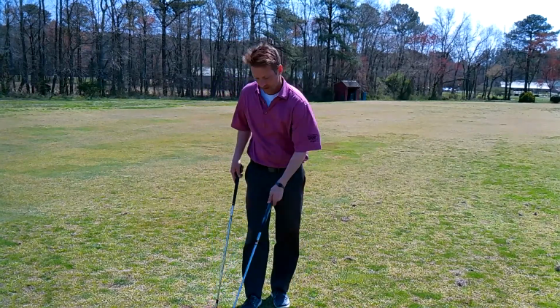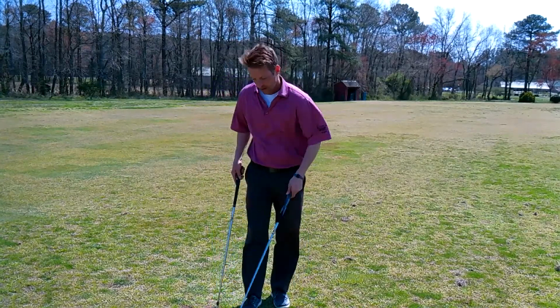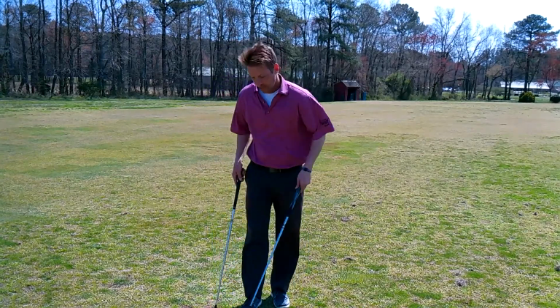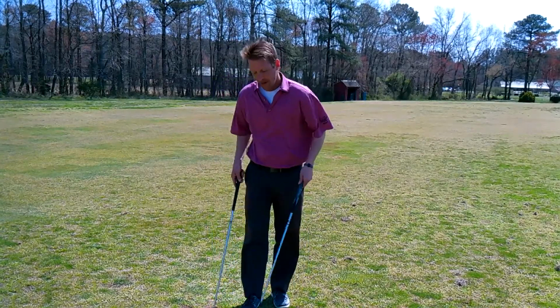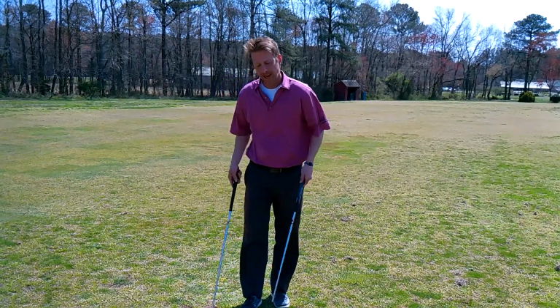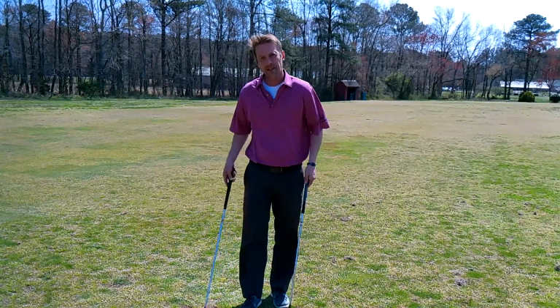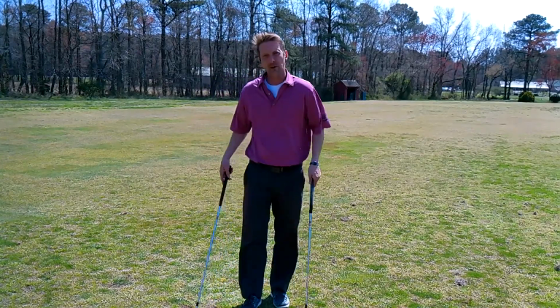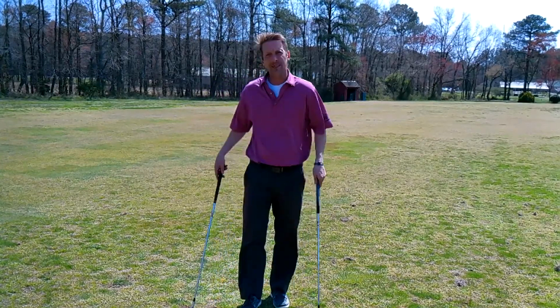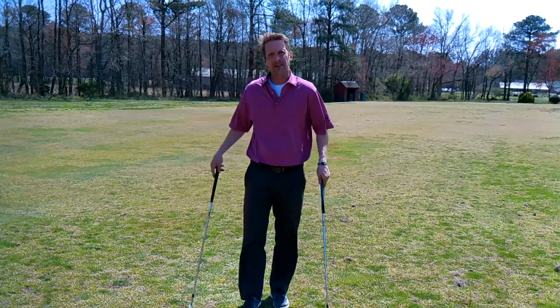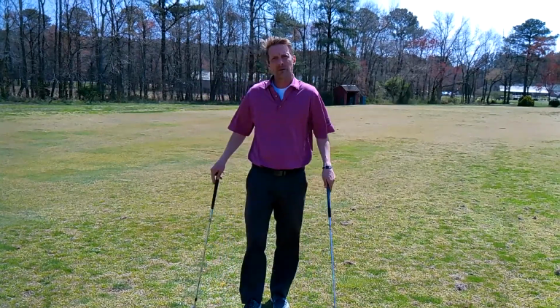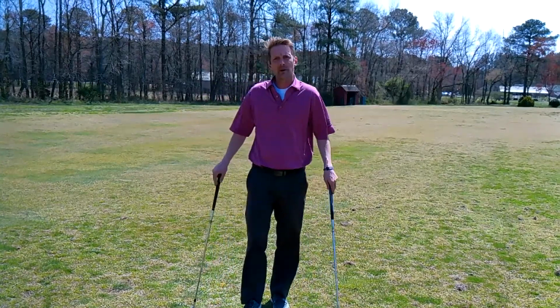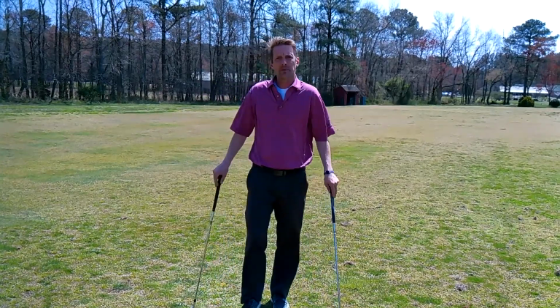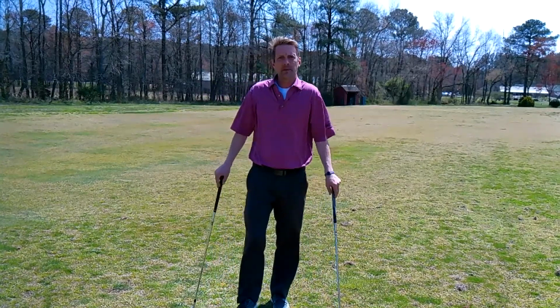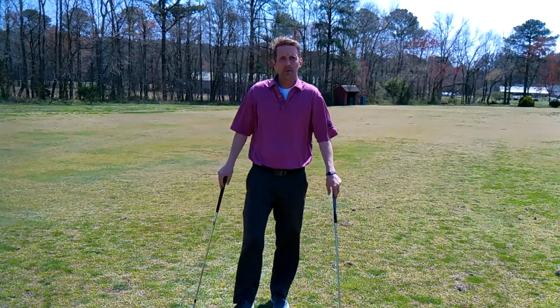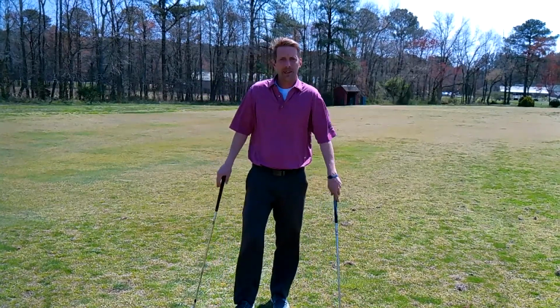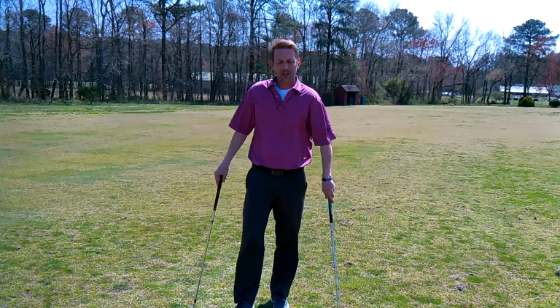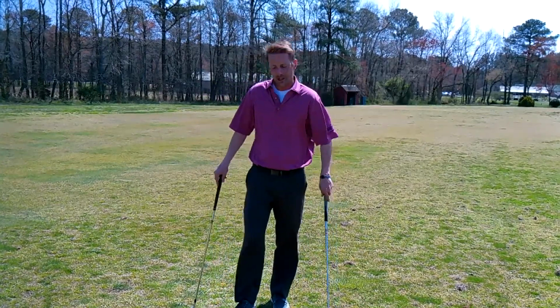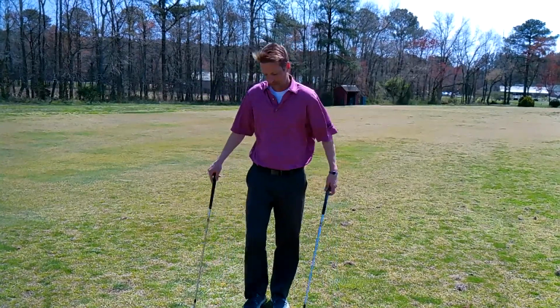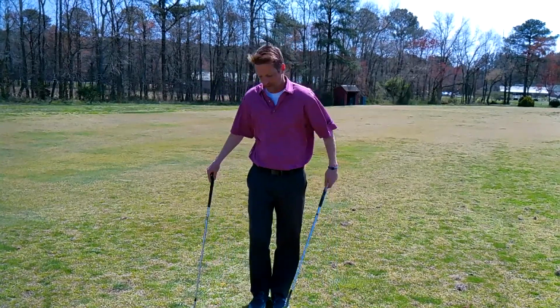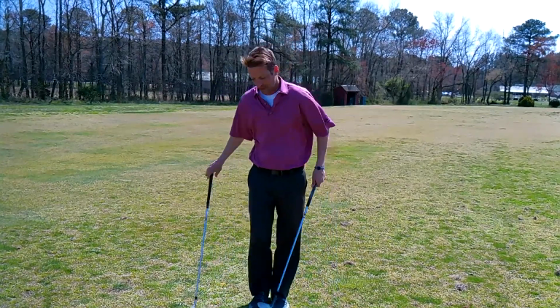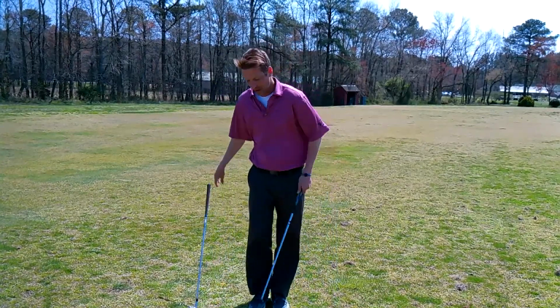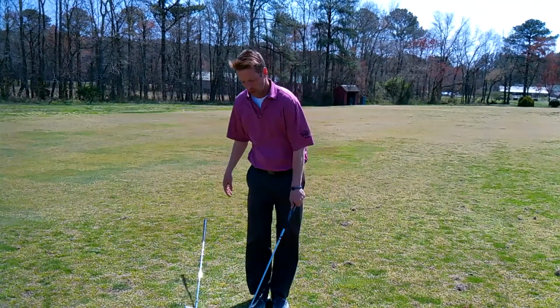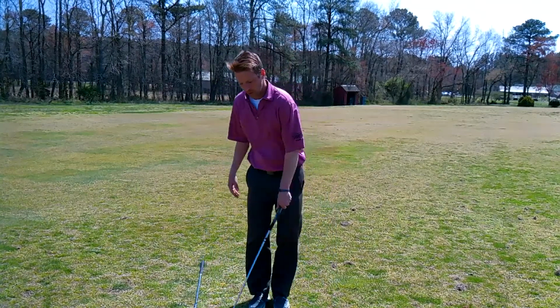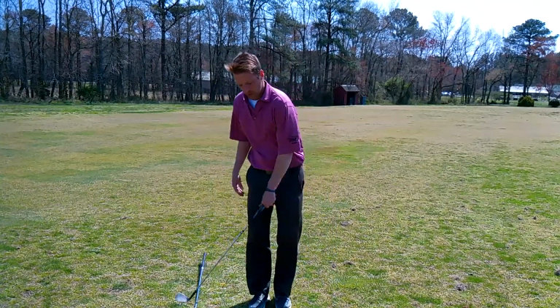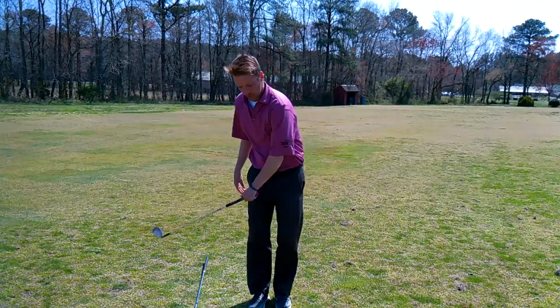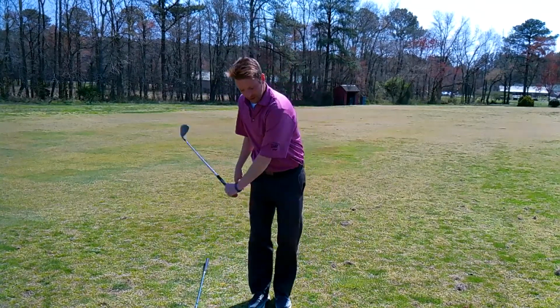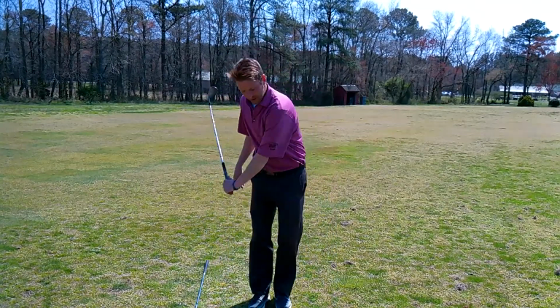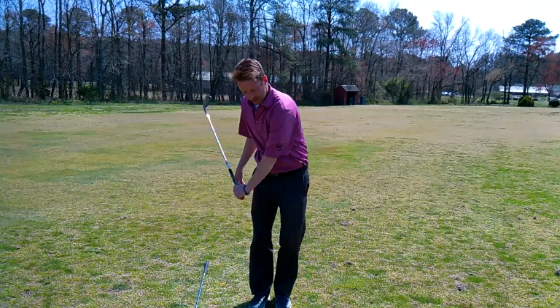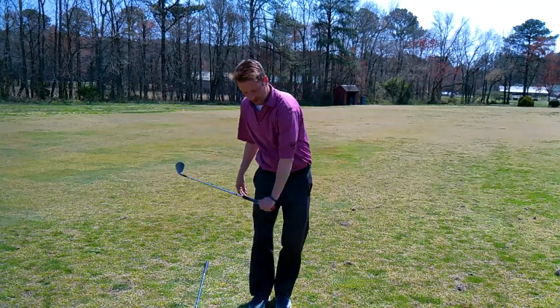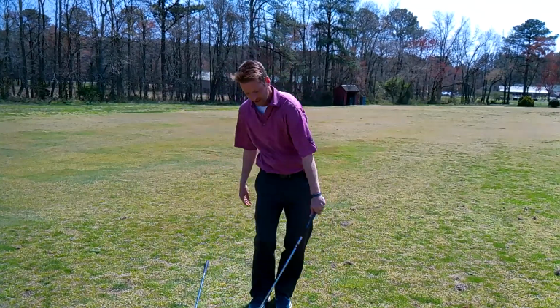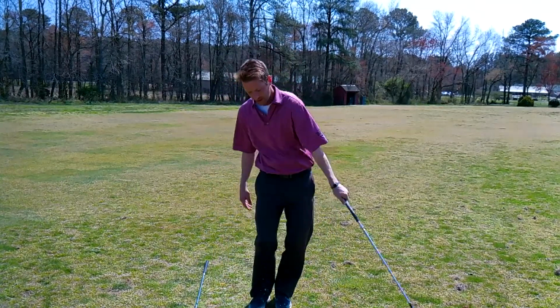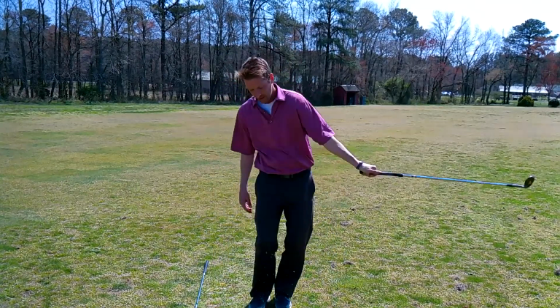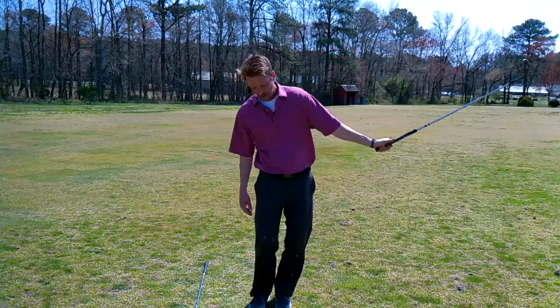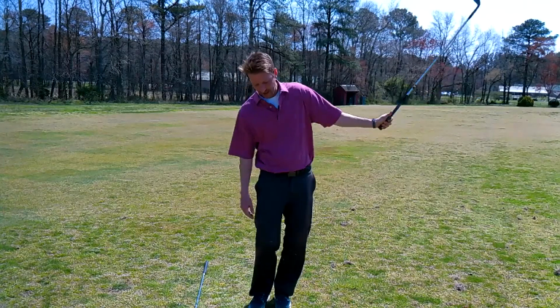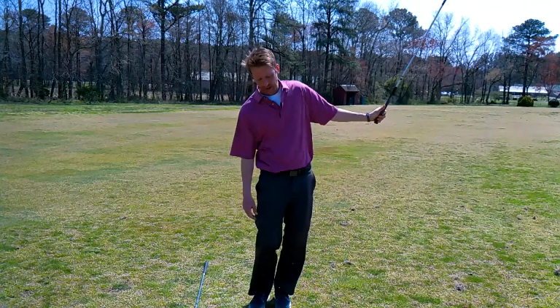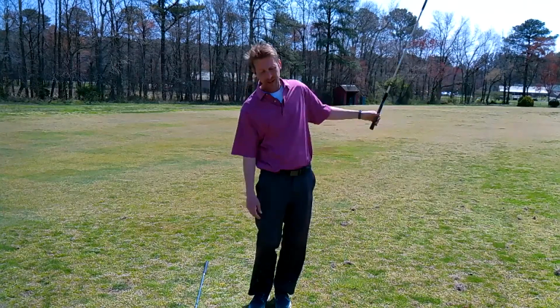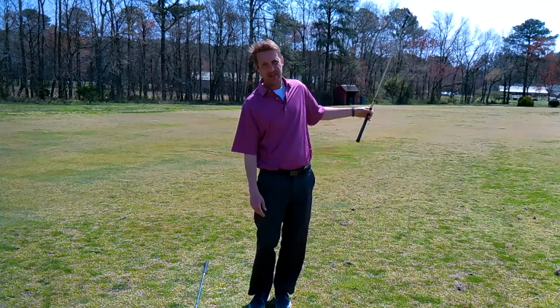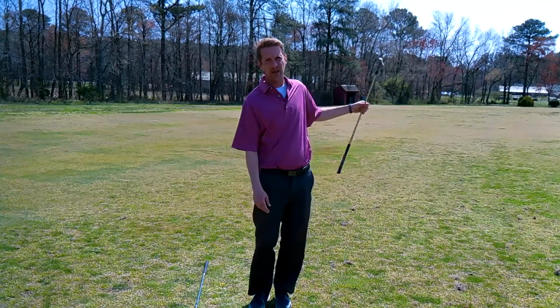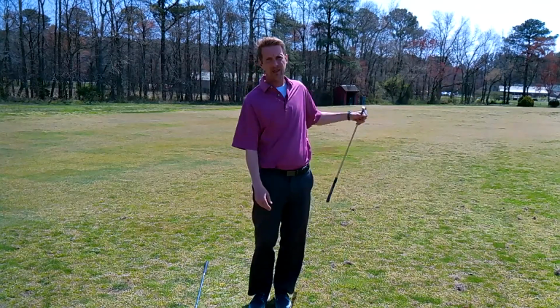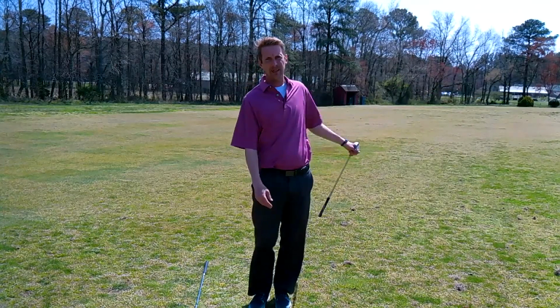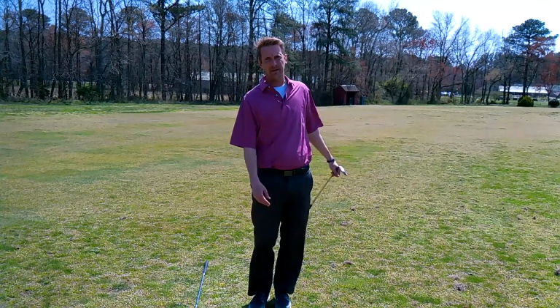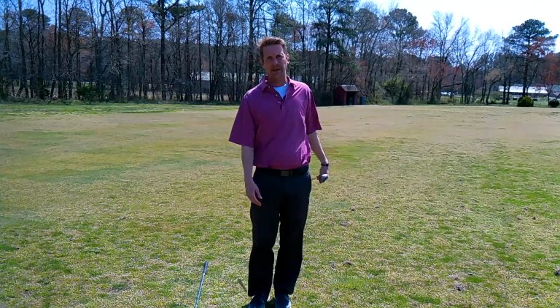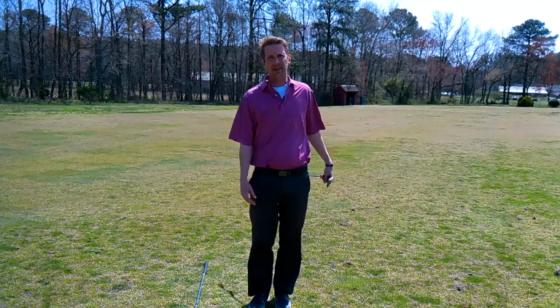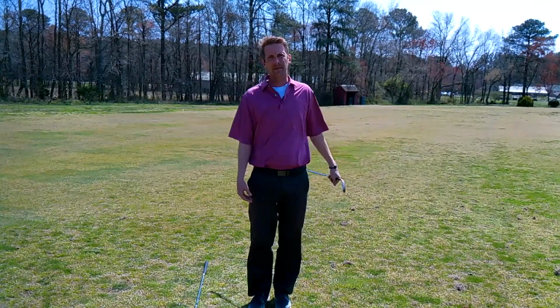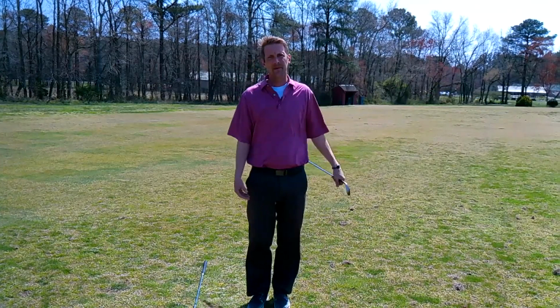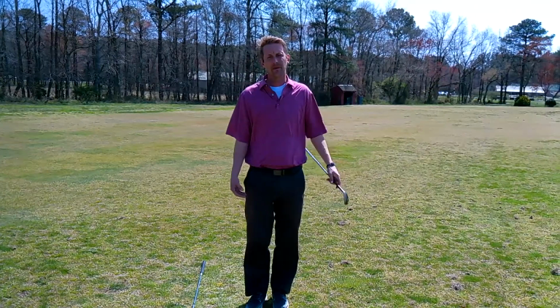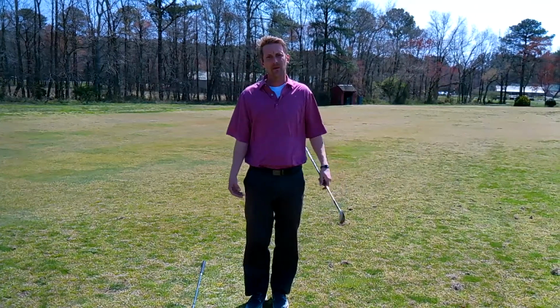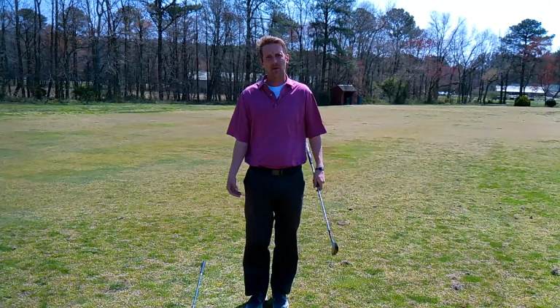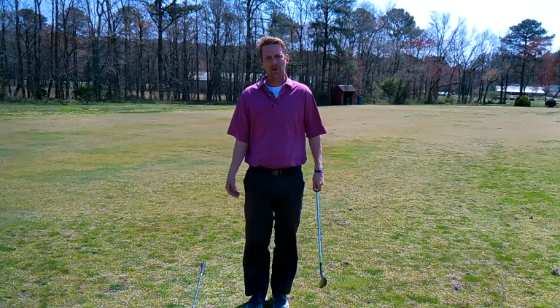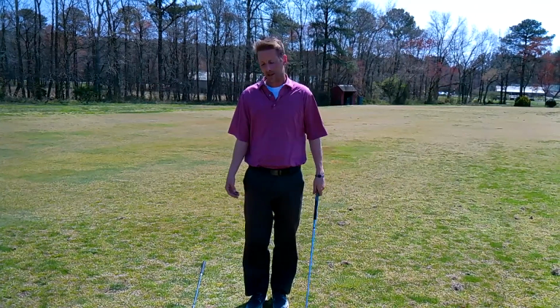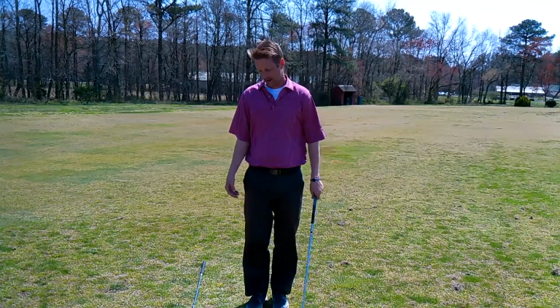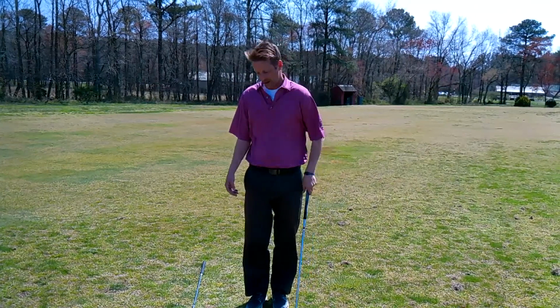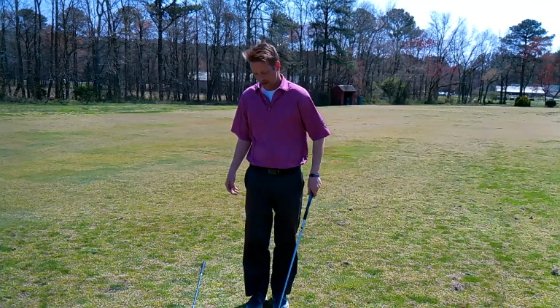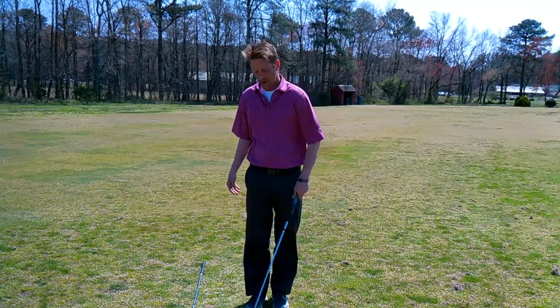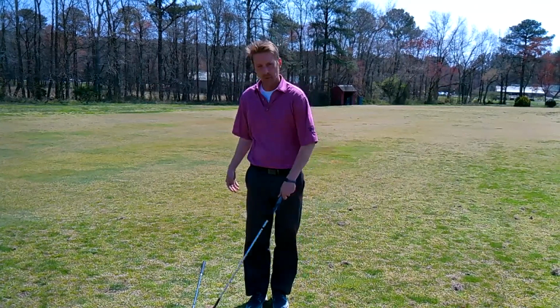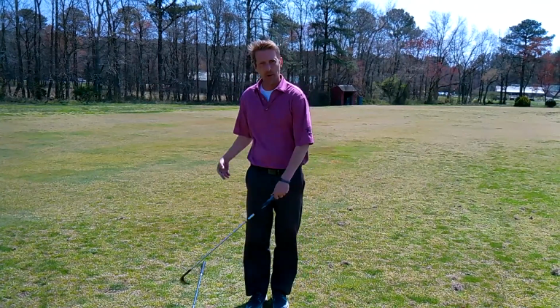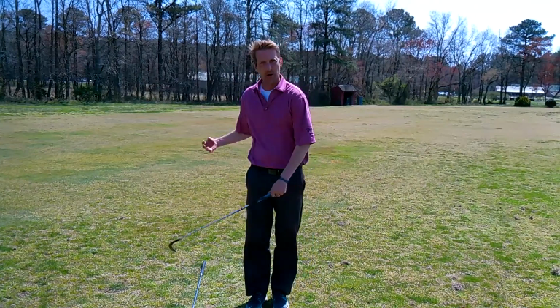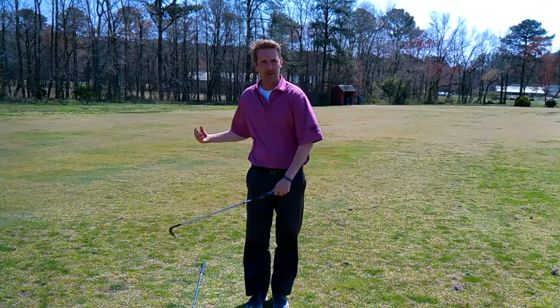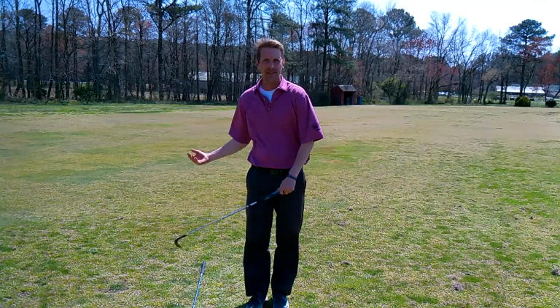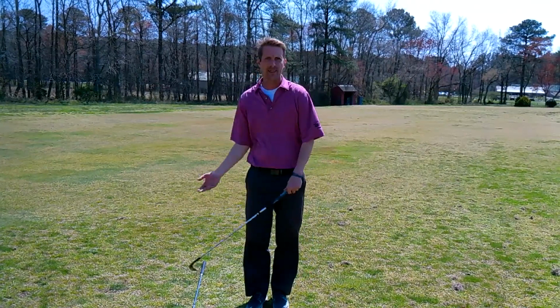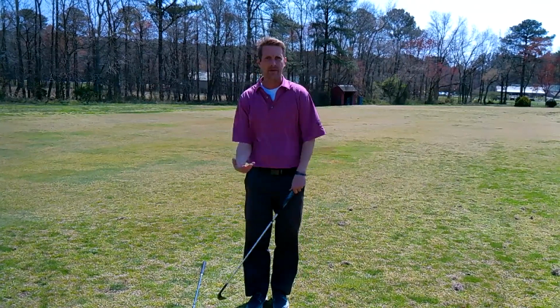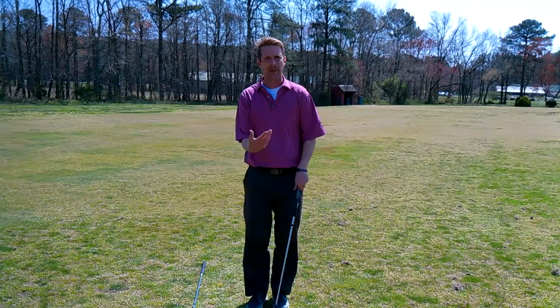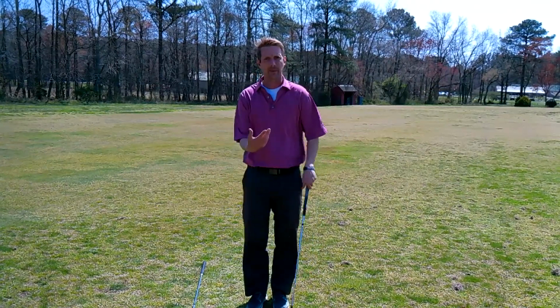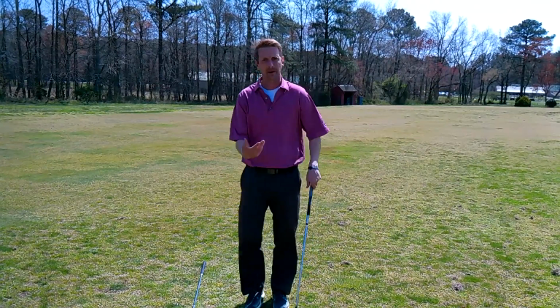The main issue I see with most people when they chip is they get a little too wristy. Either they skull it, pick up, or they get under the ball and they flop it.